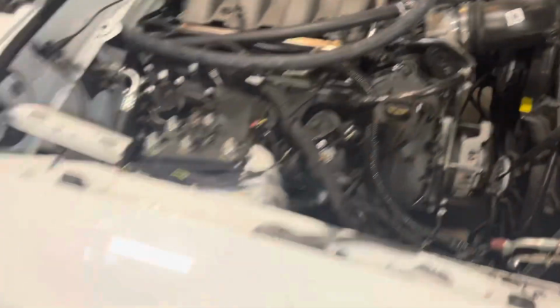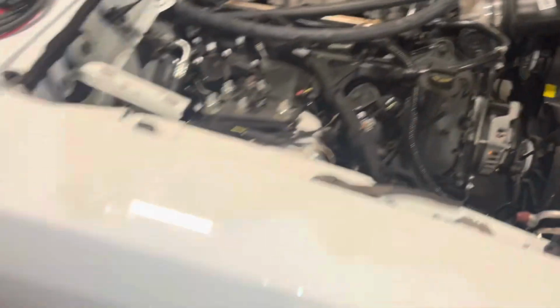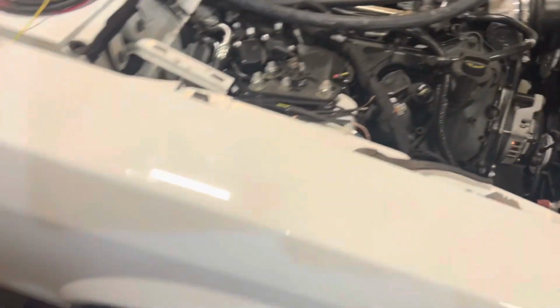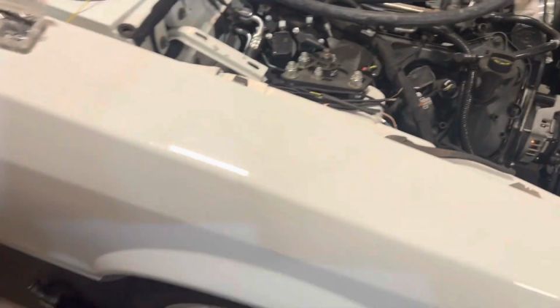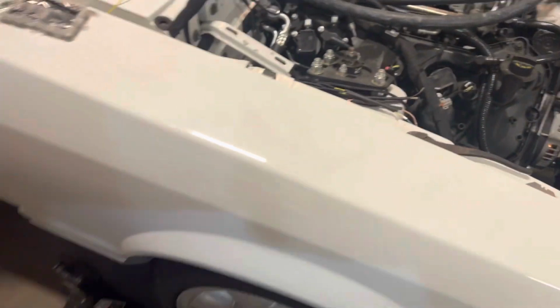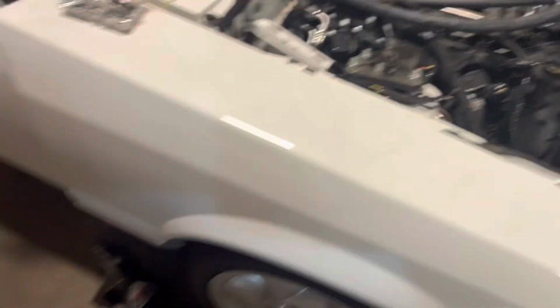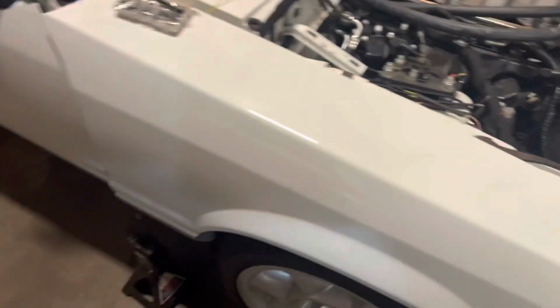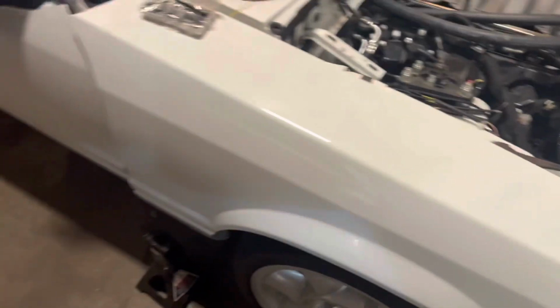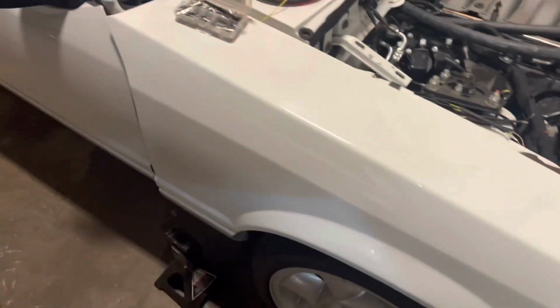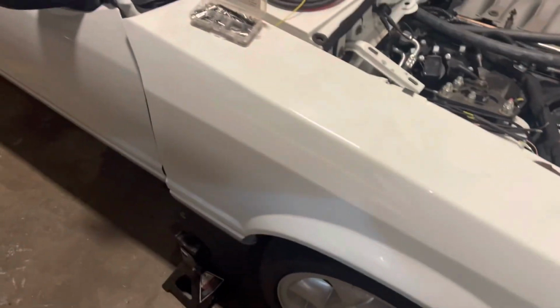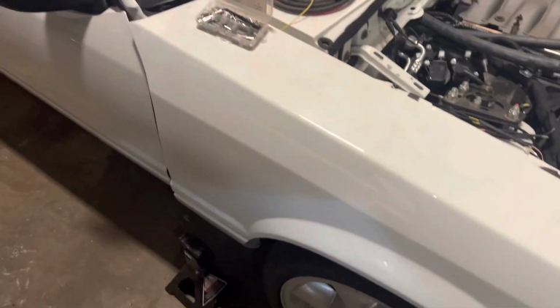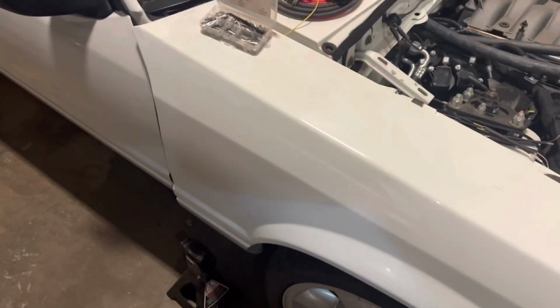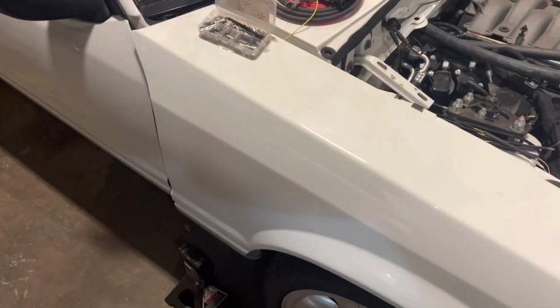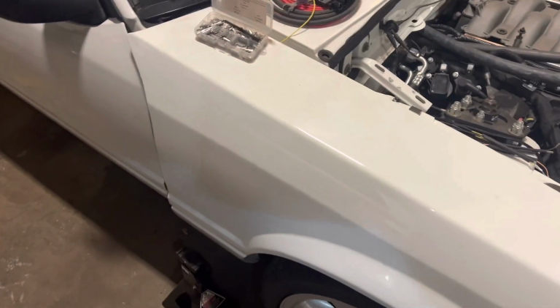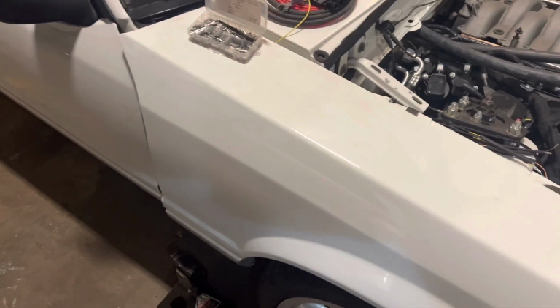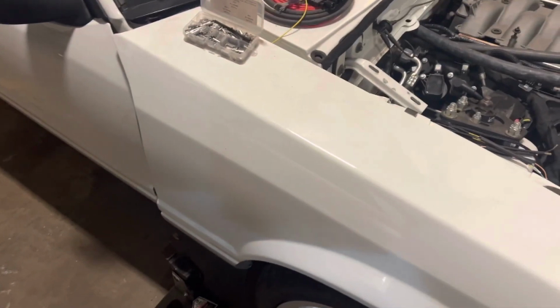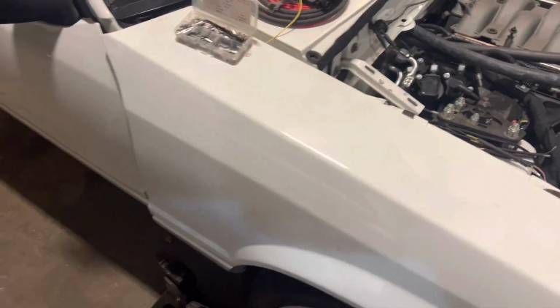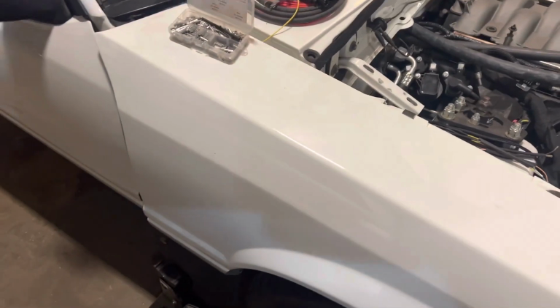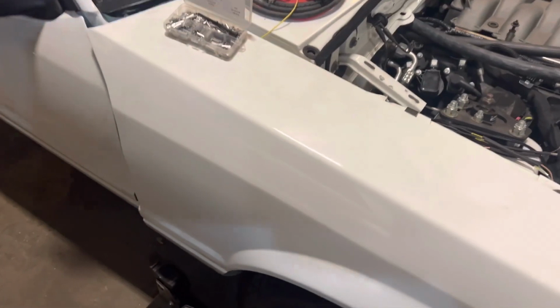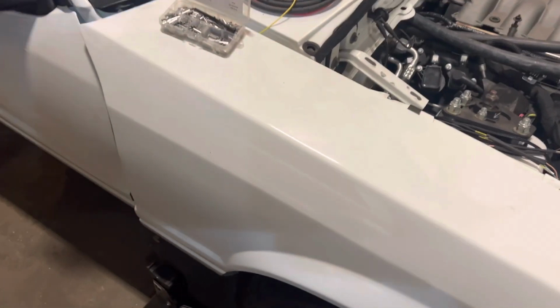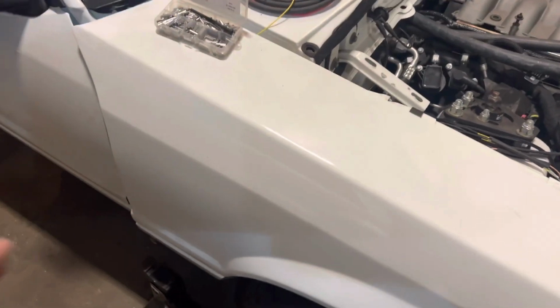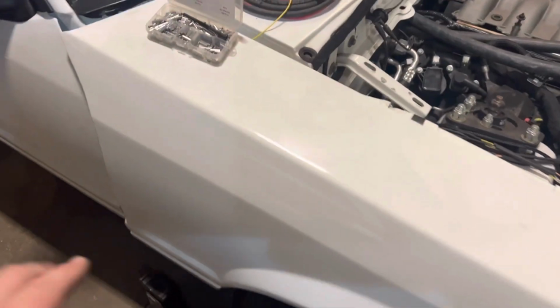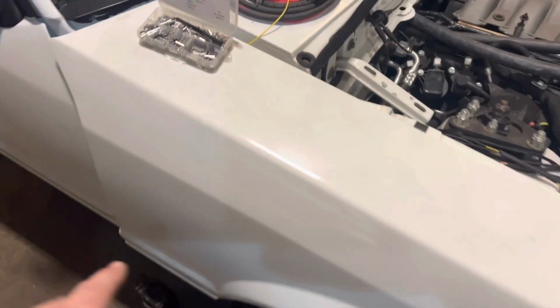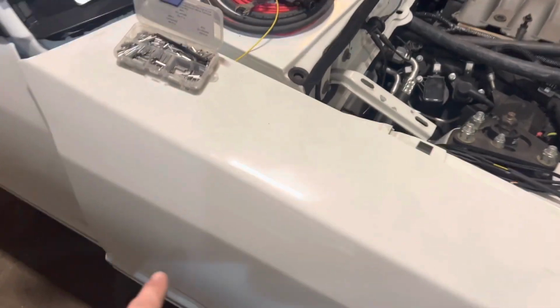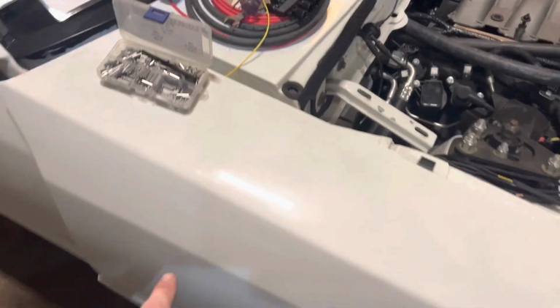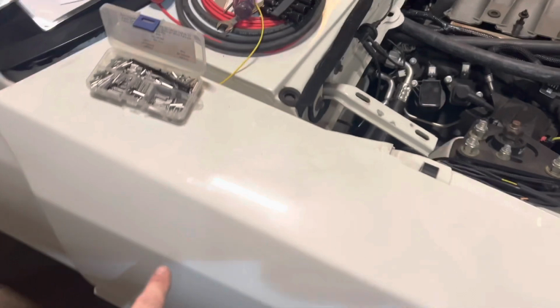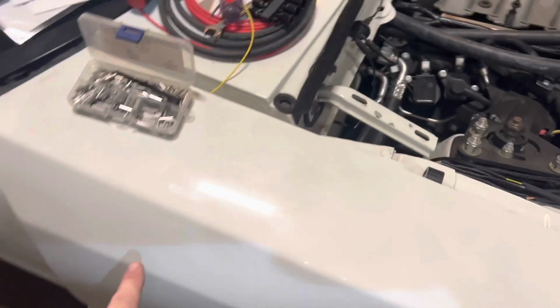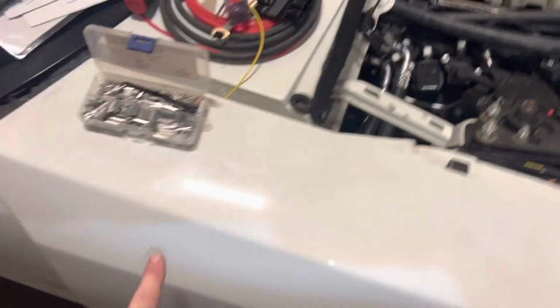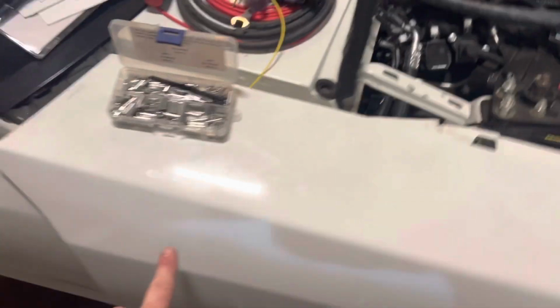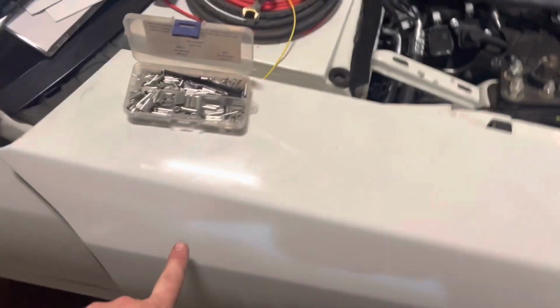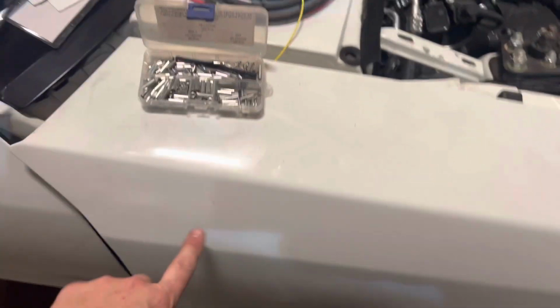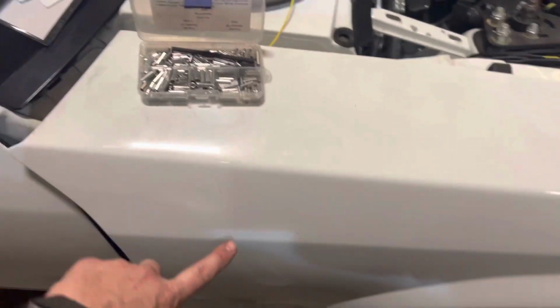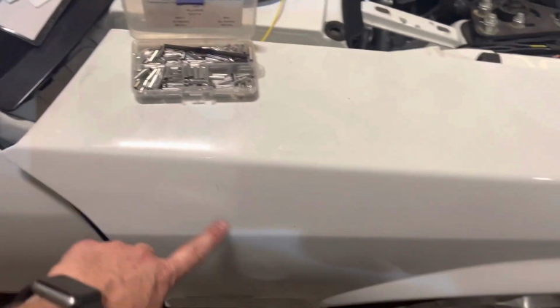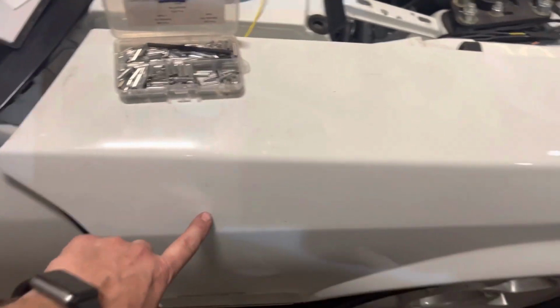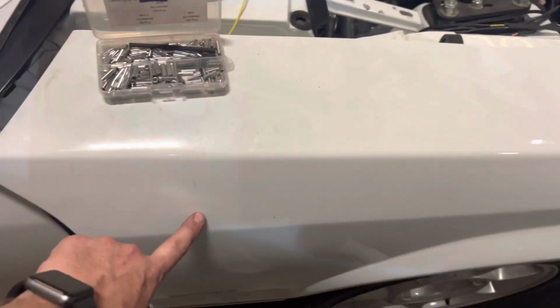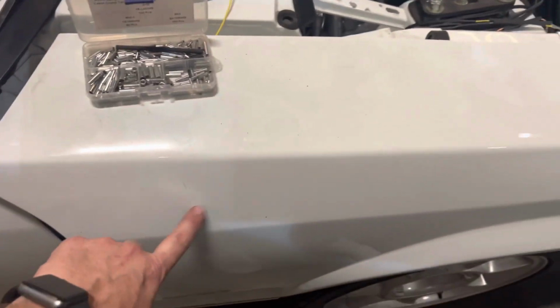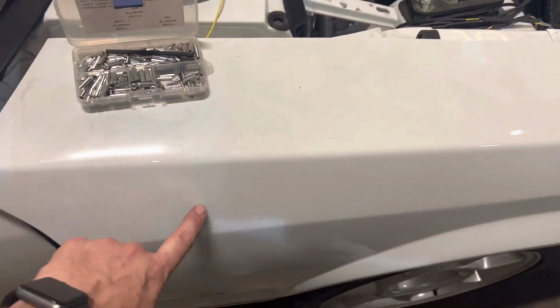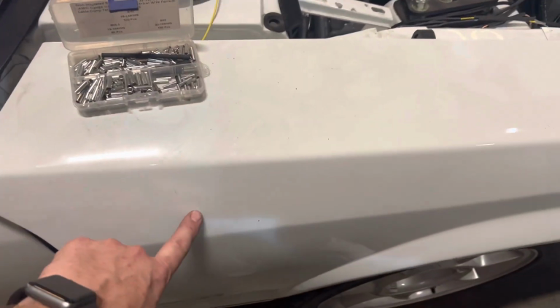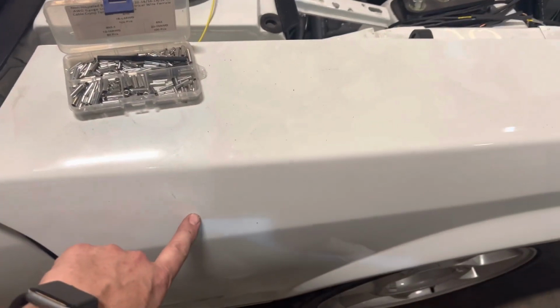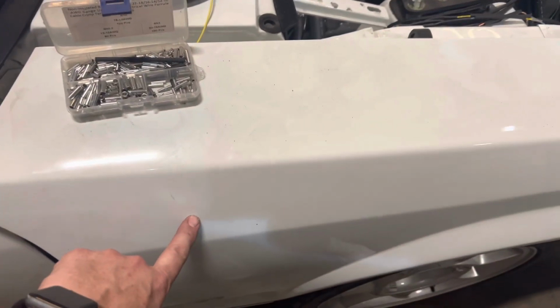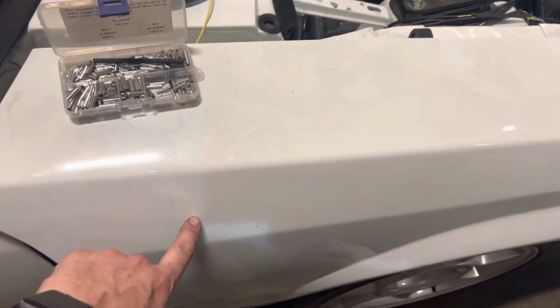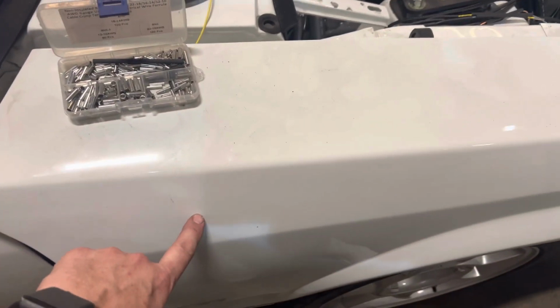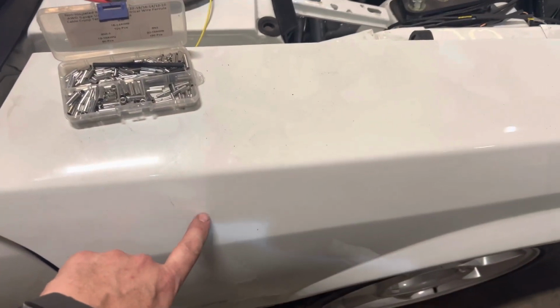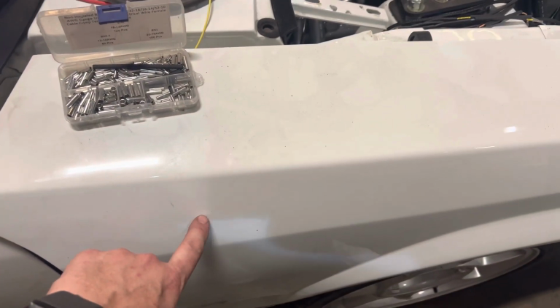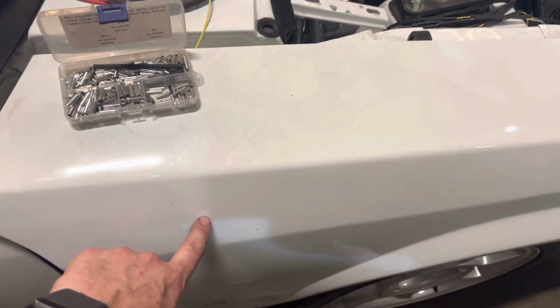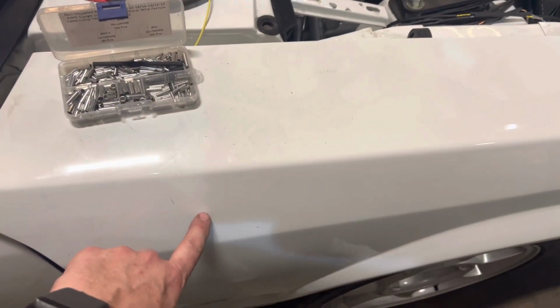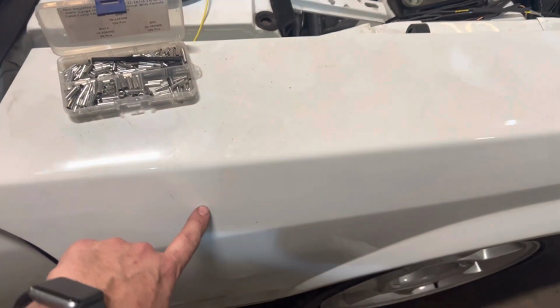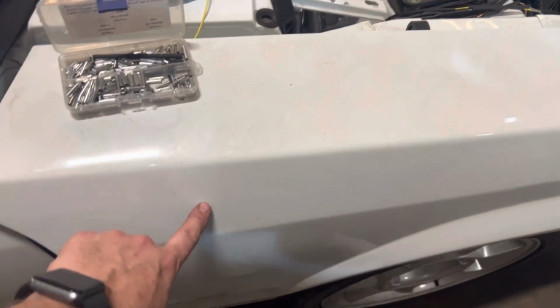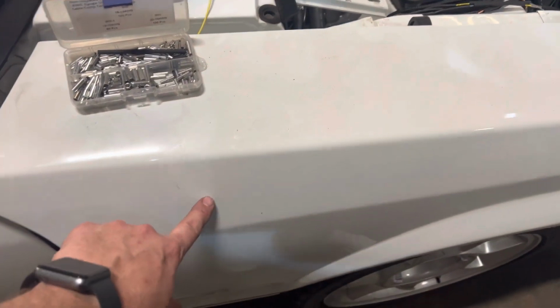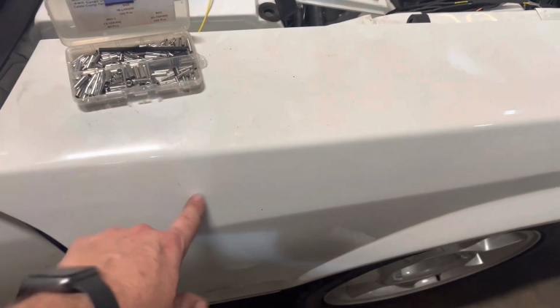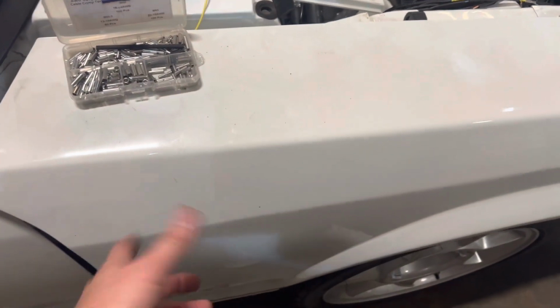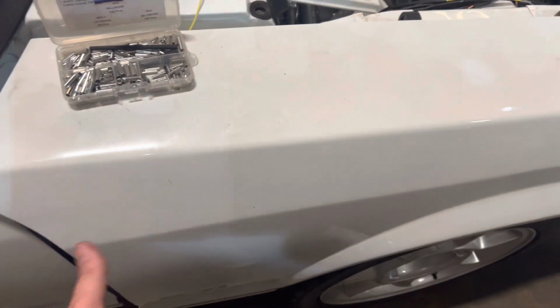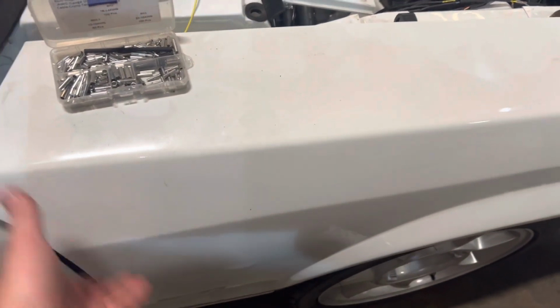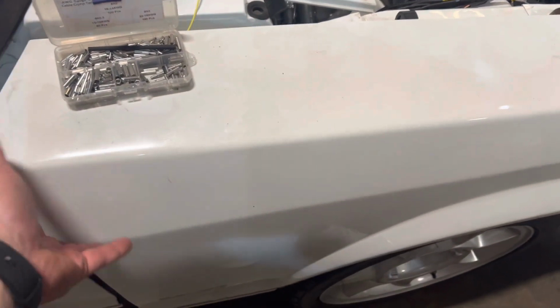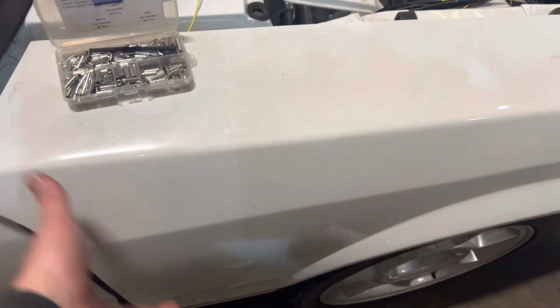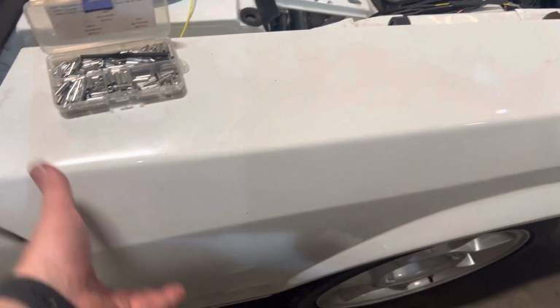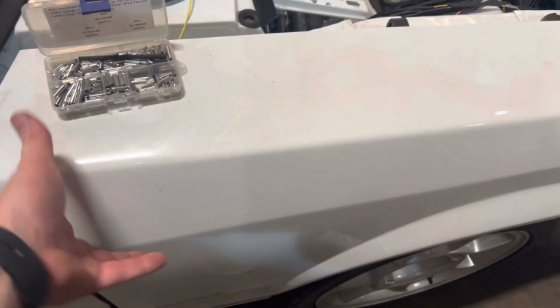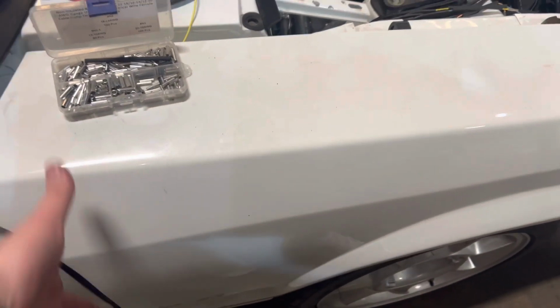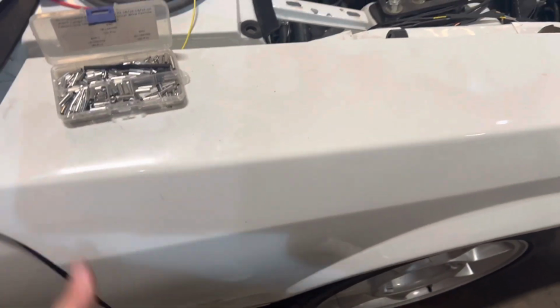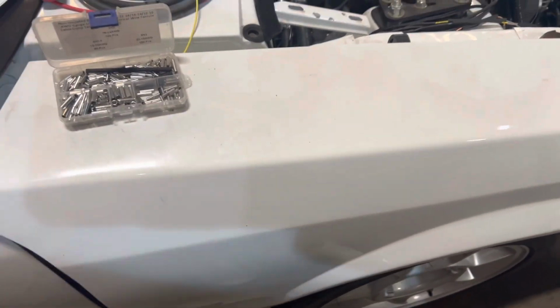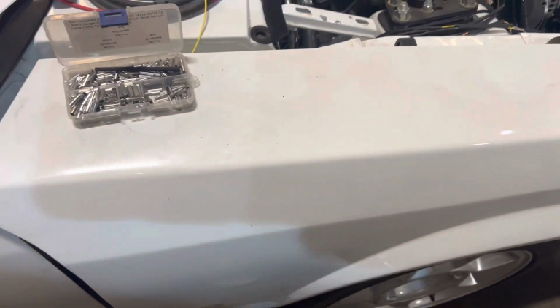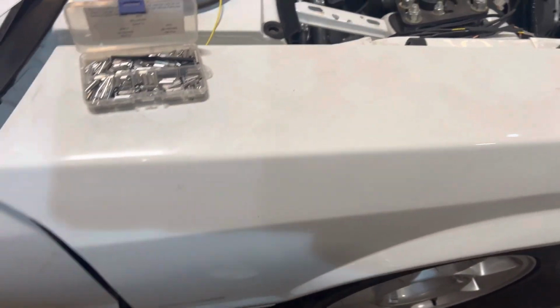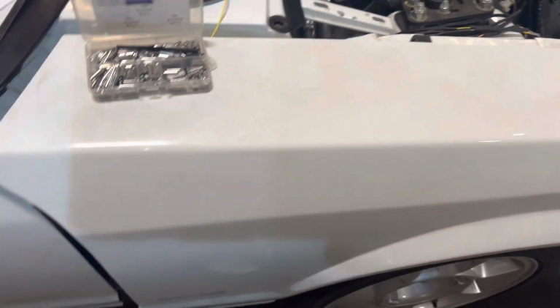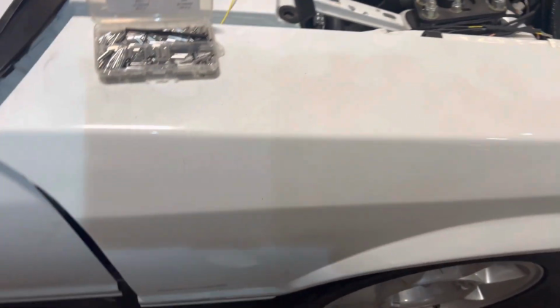Got the front end test fit again. I need to adjust the big hose coming out of the dryer just to be able to push the fender over a little more.